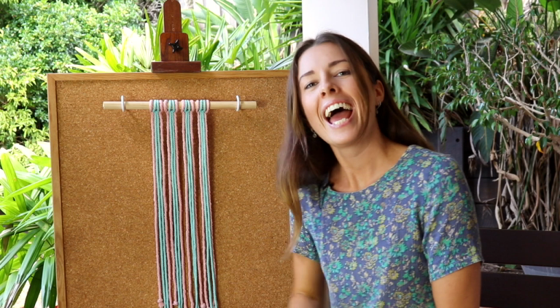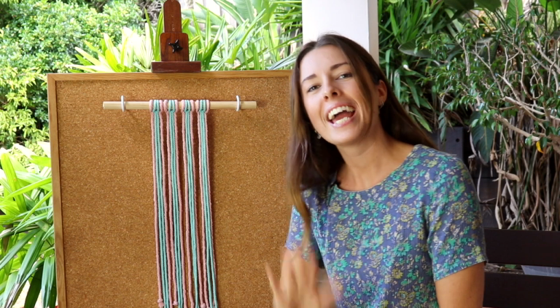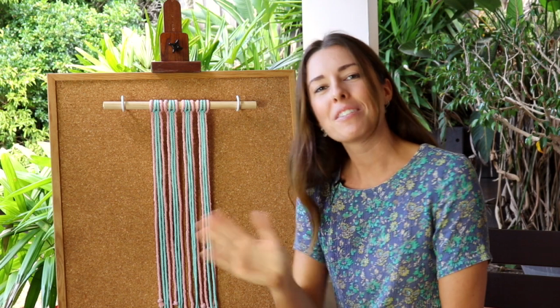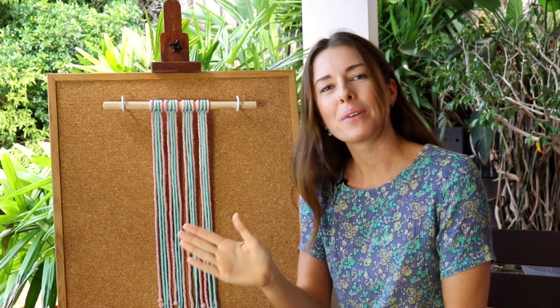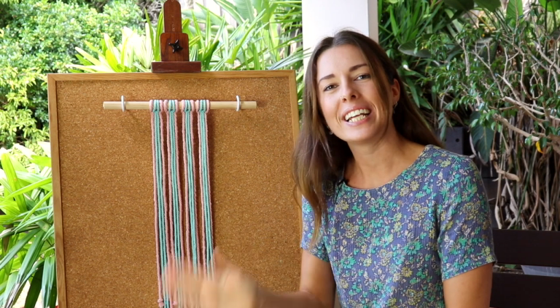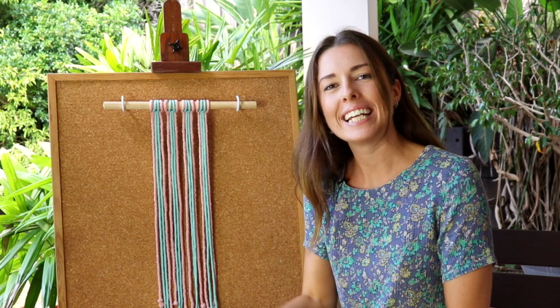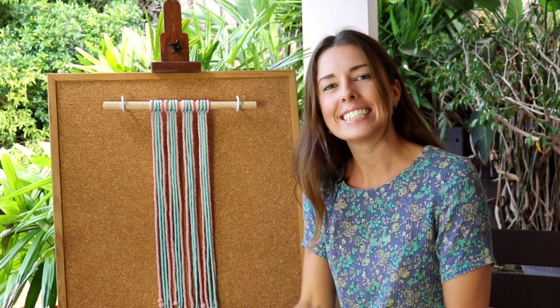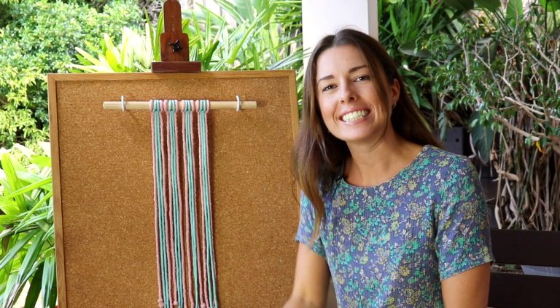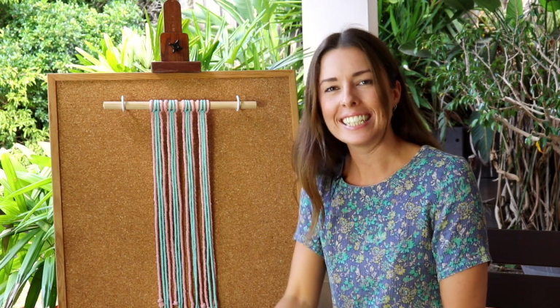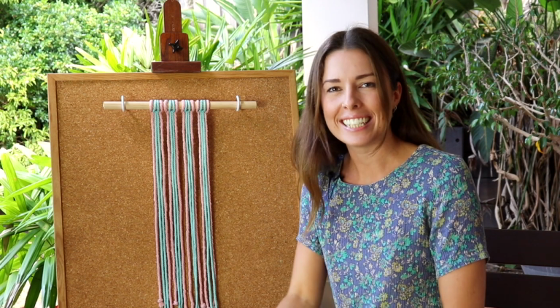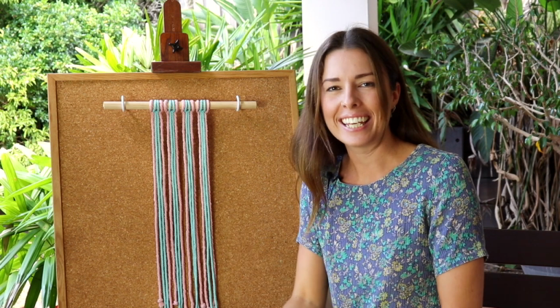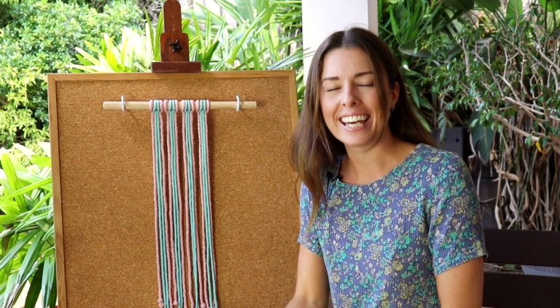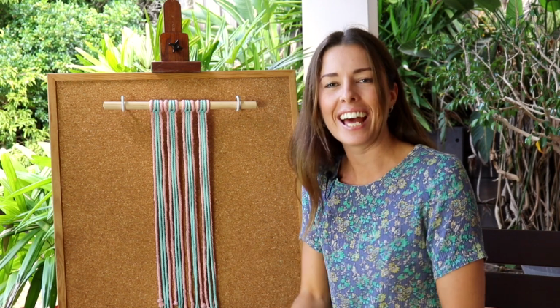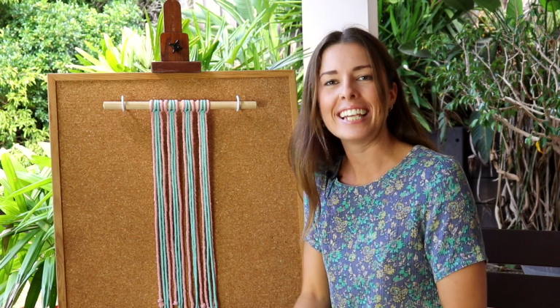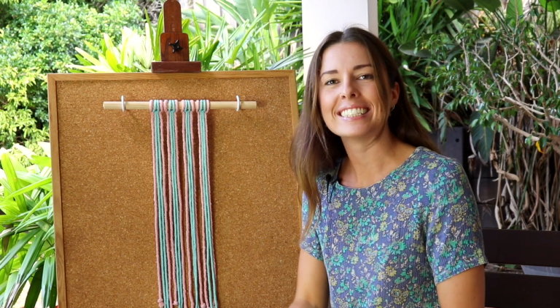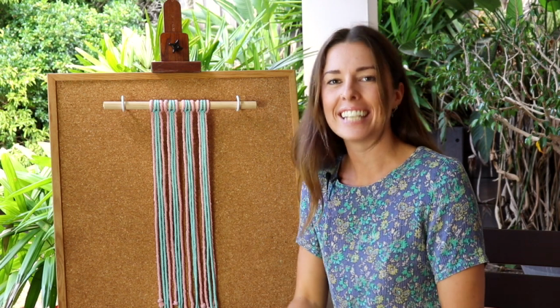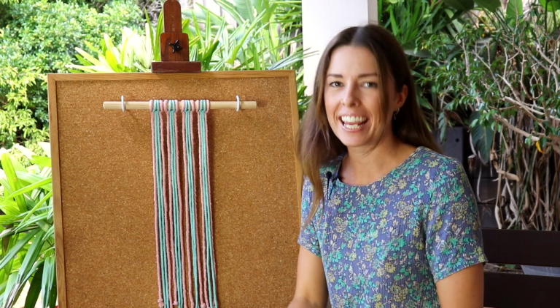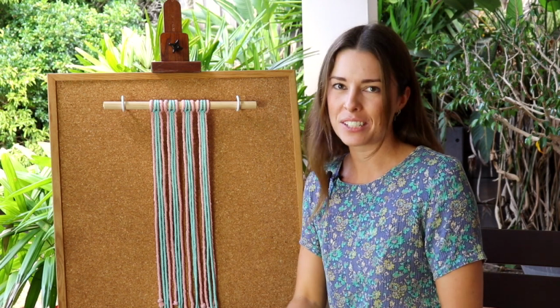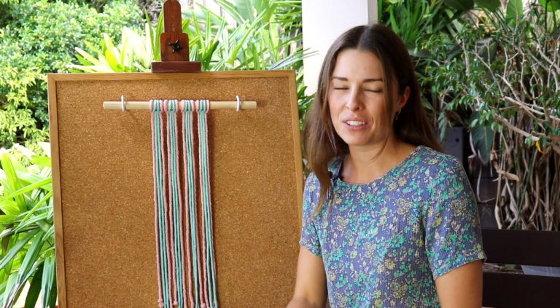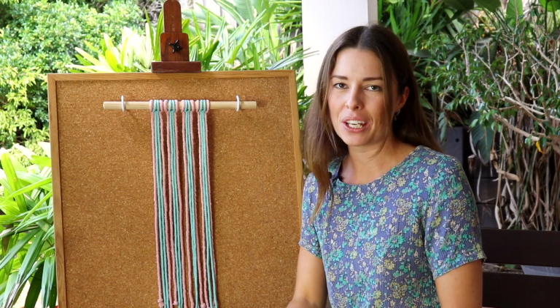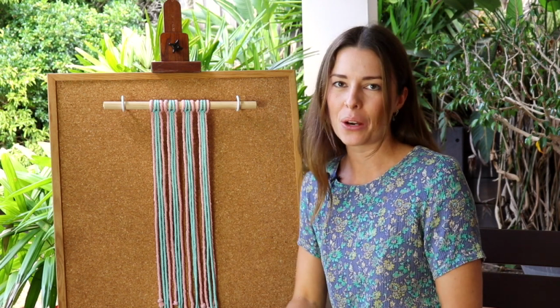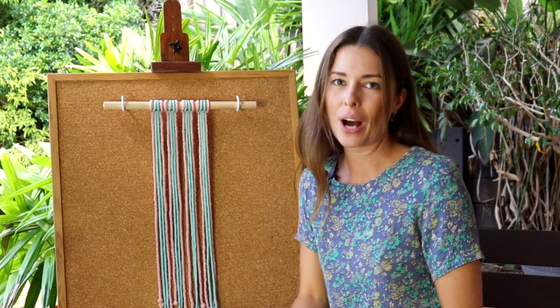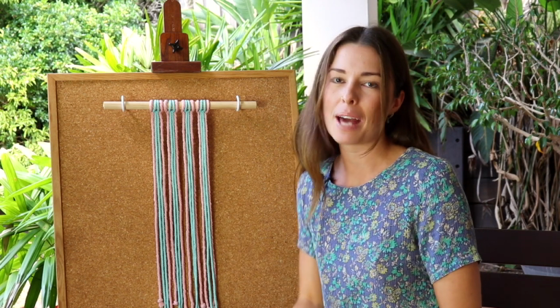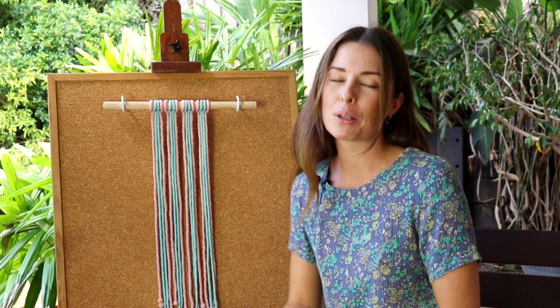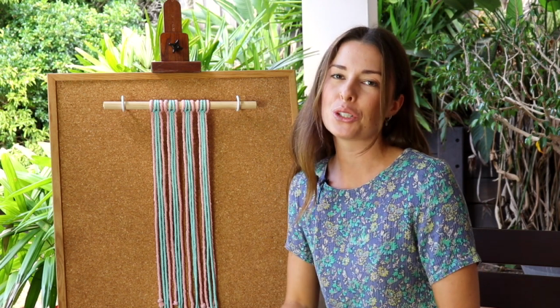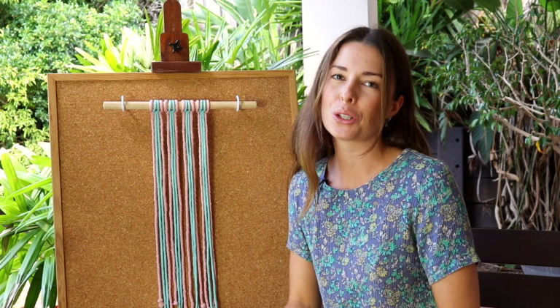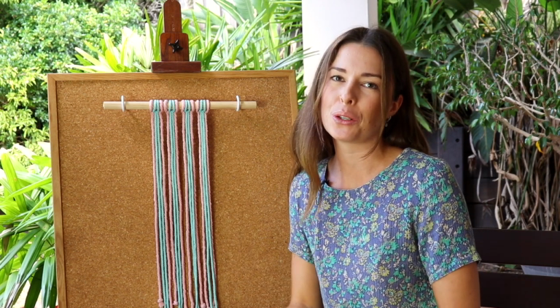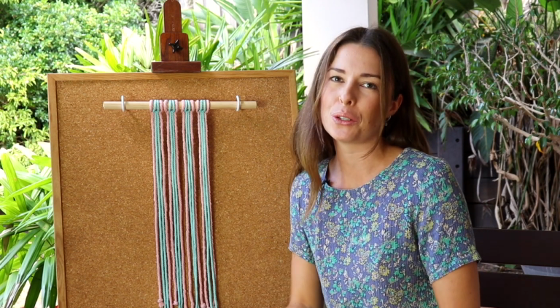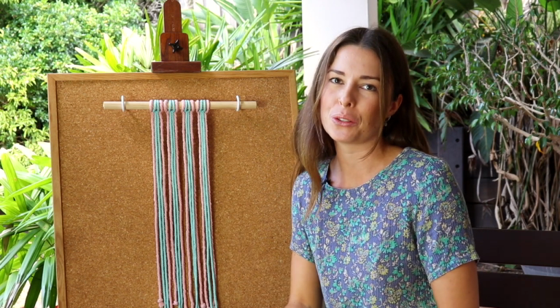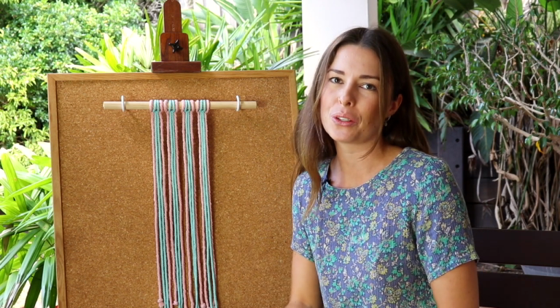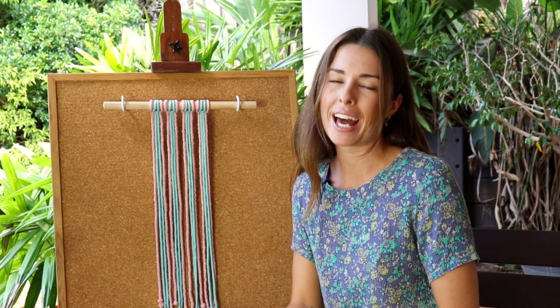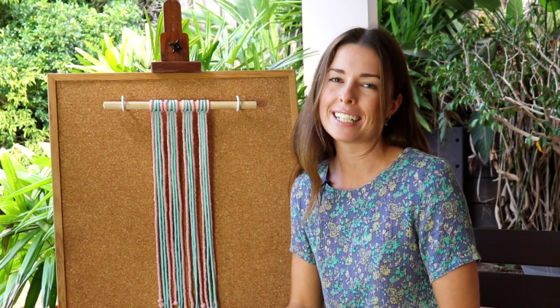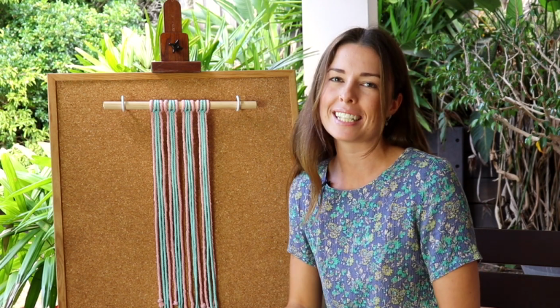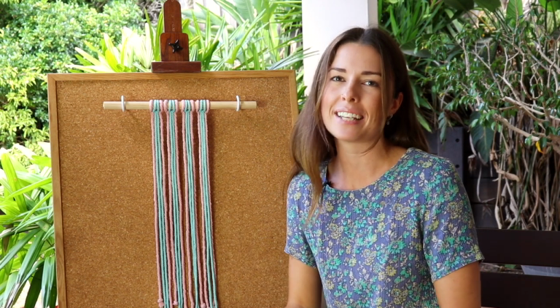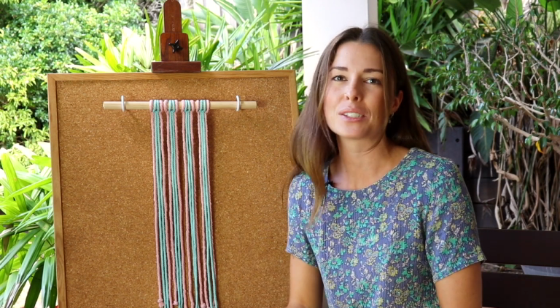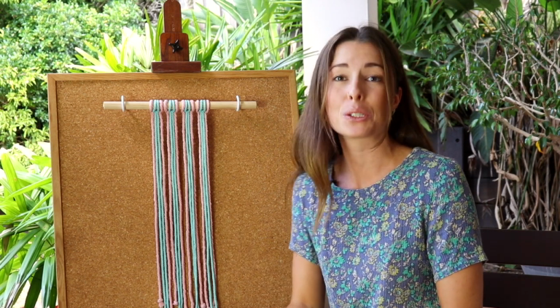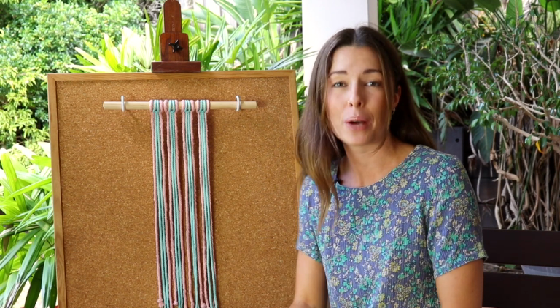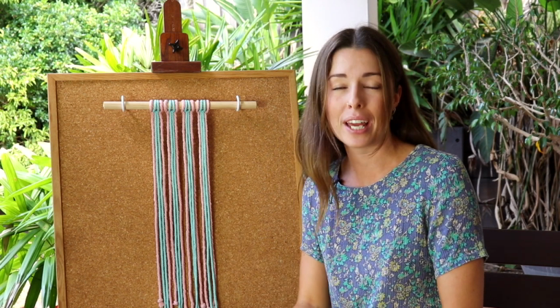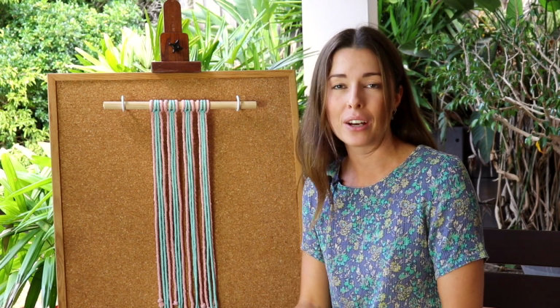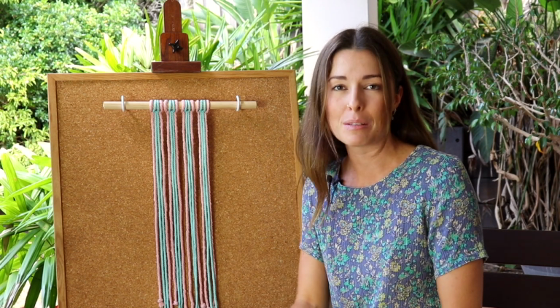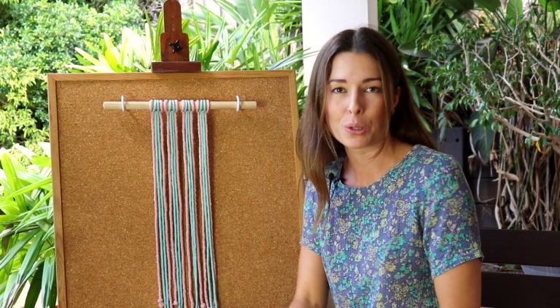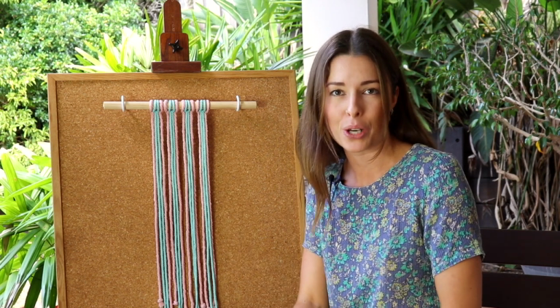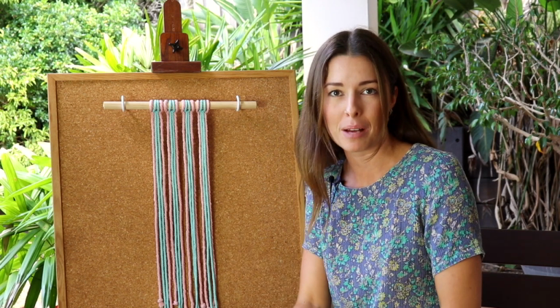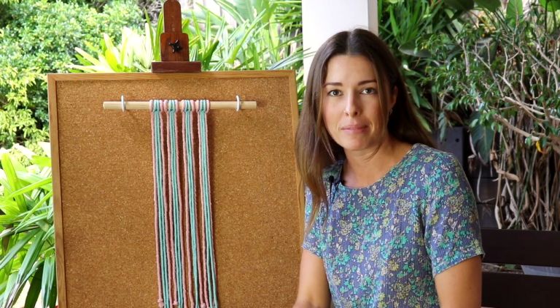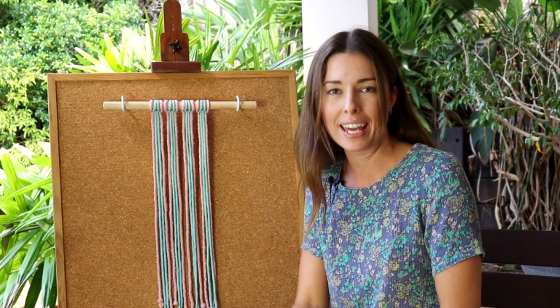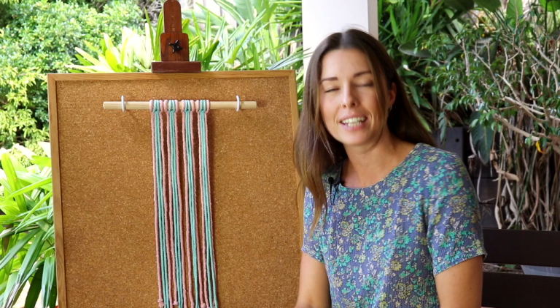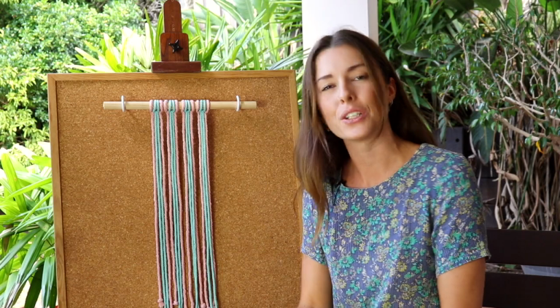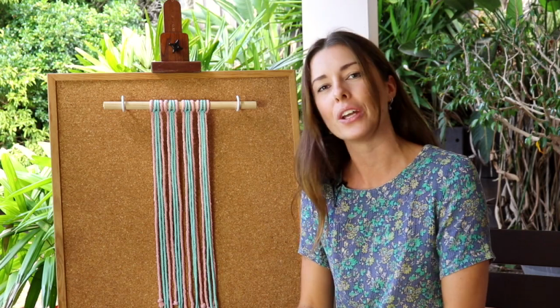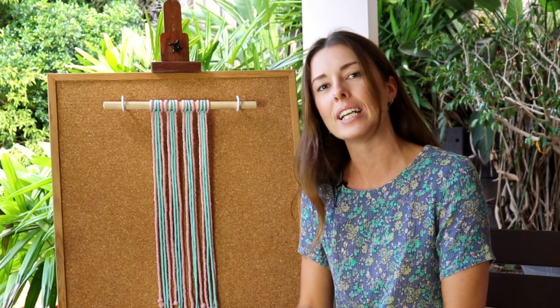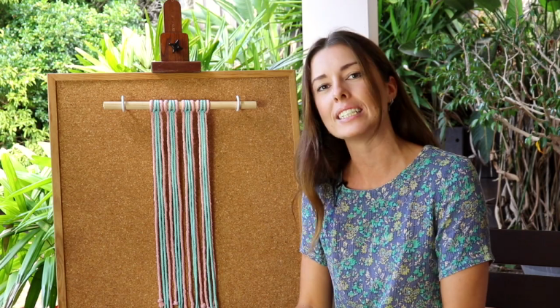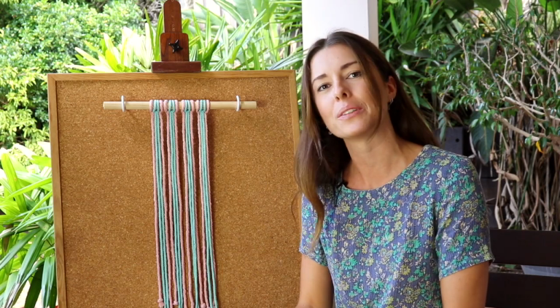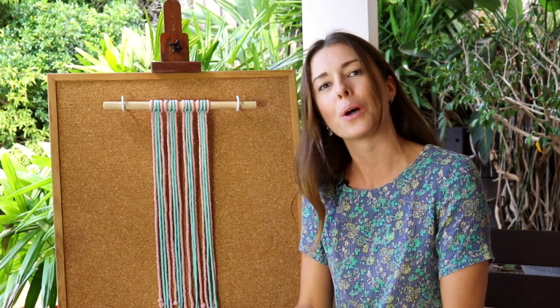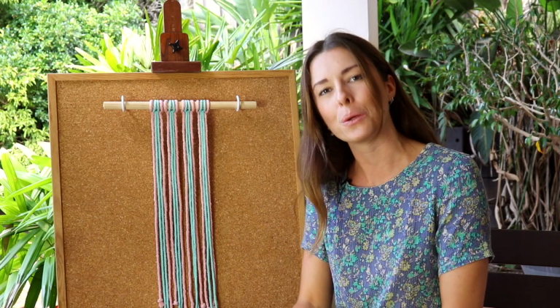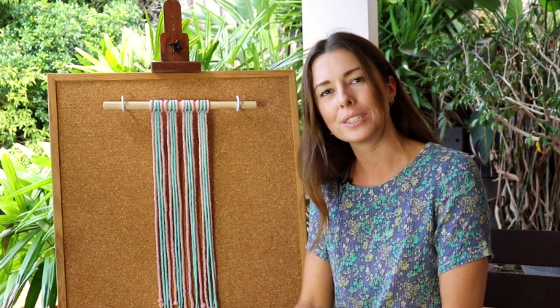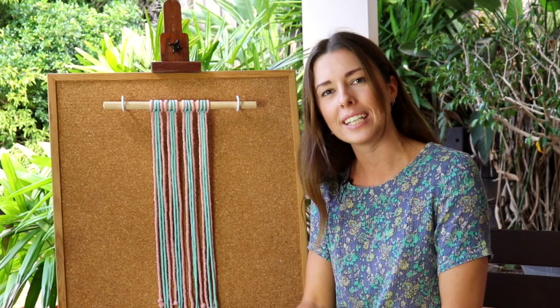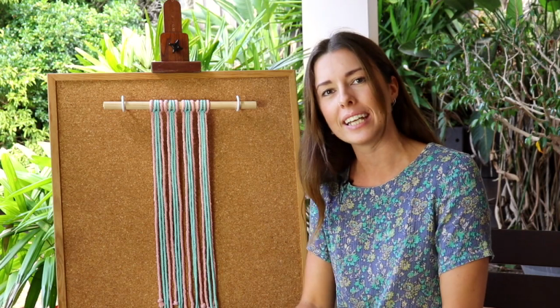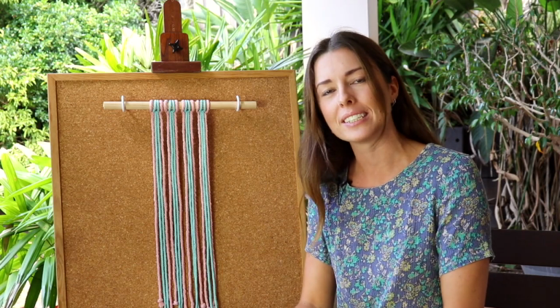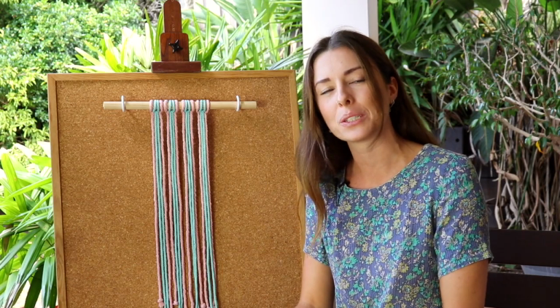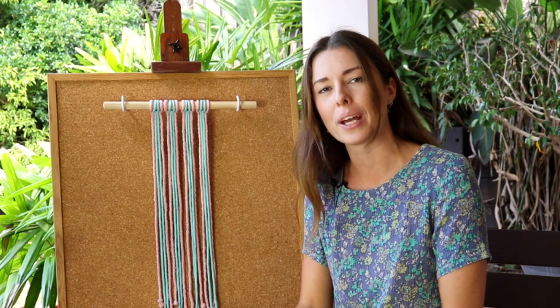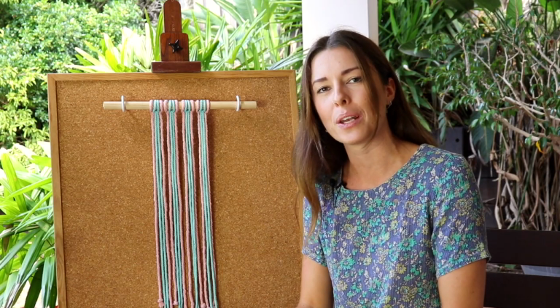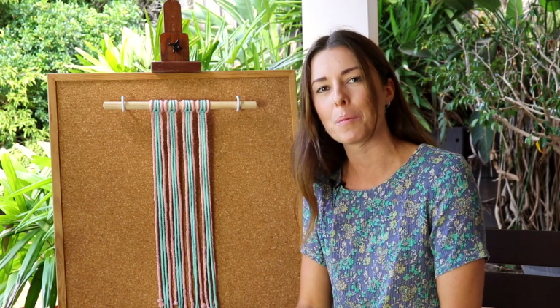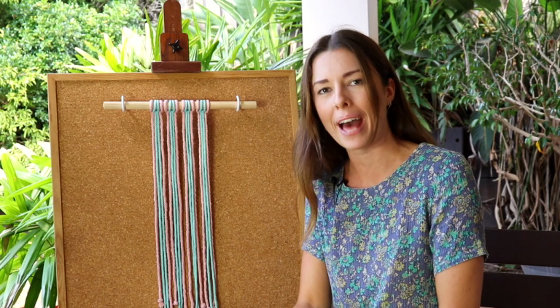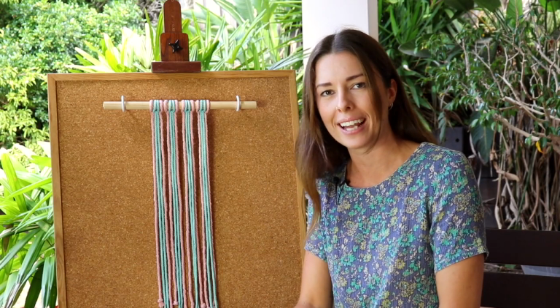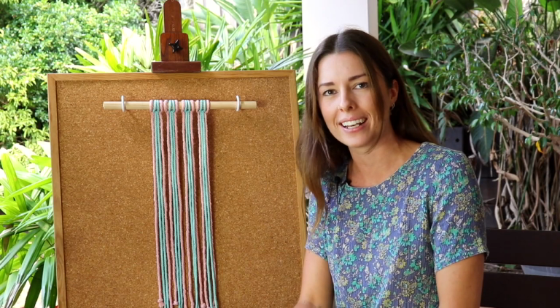Hey everybody, it's Cece here and in today's video I'm going to show you how to take the square knot in macrame and turn it into an alternating square knot pattern.